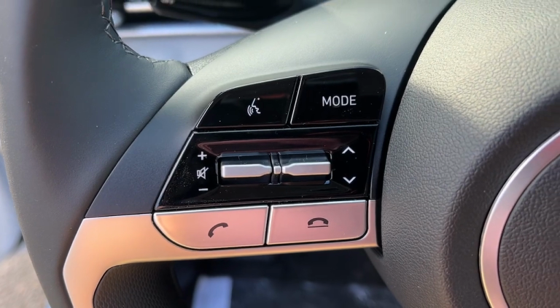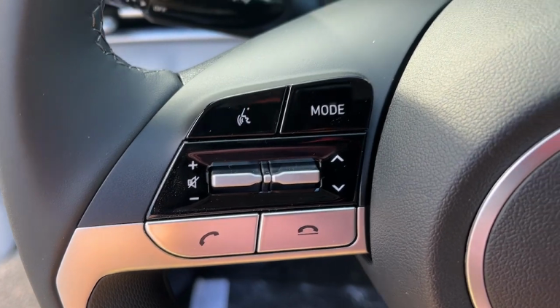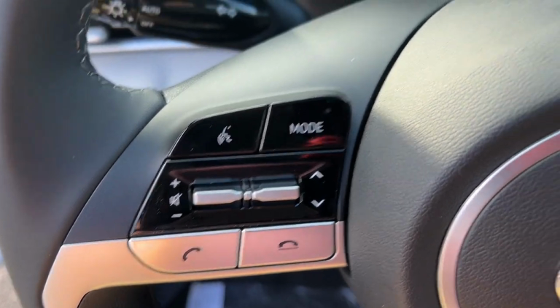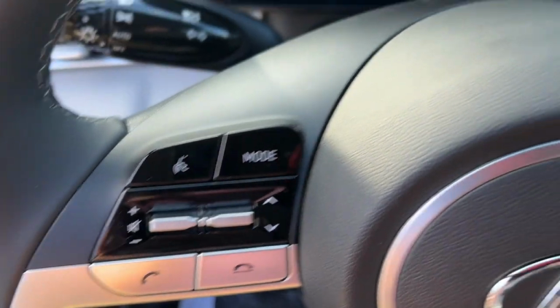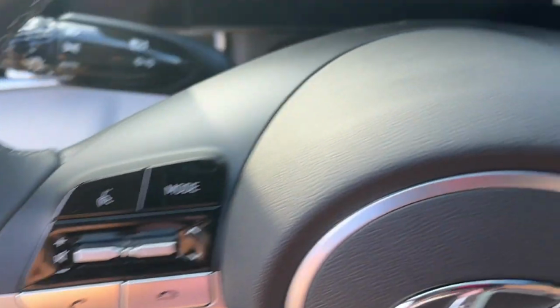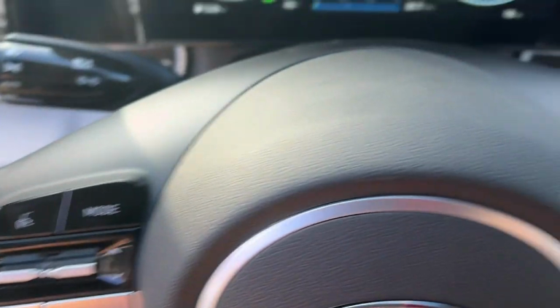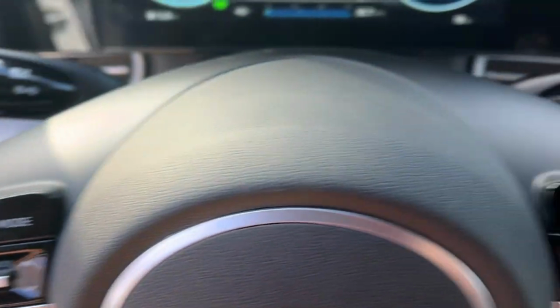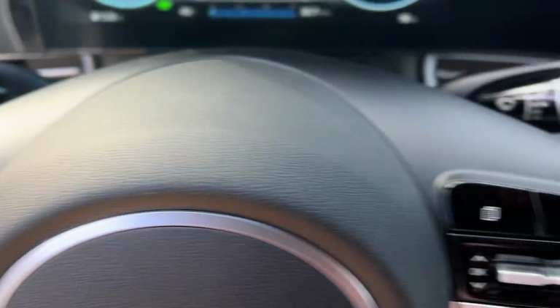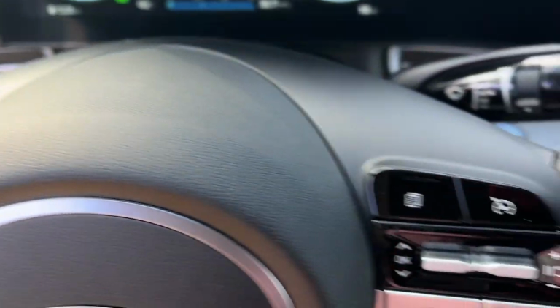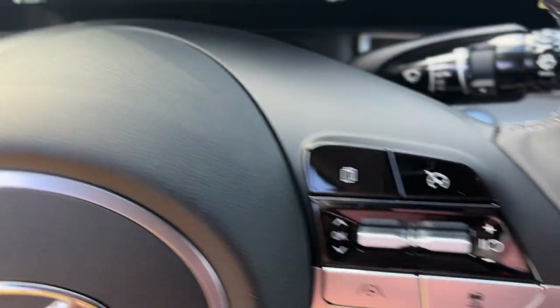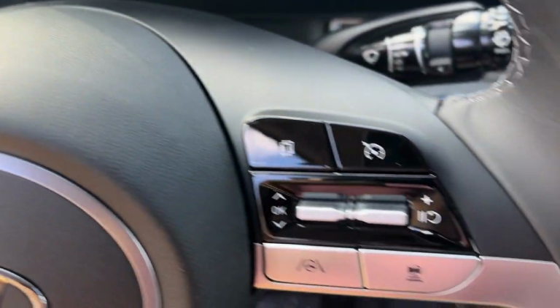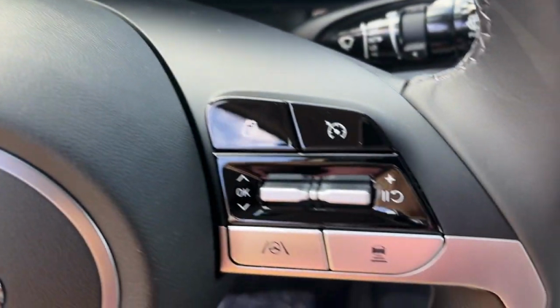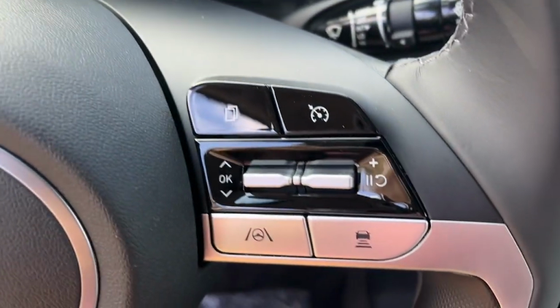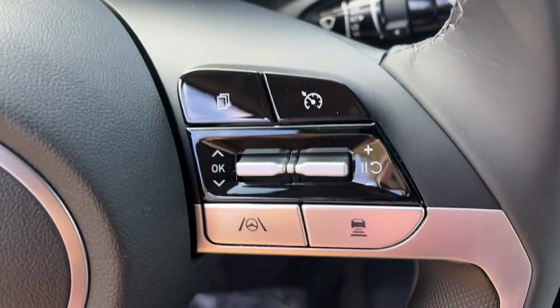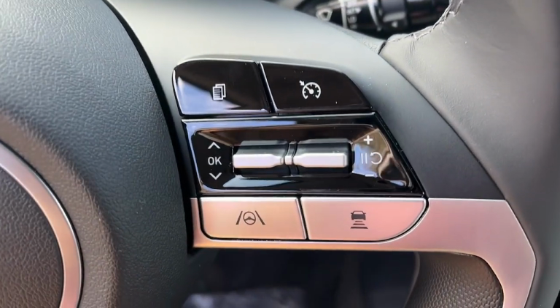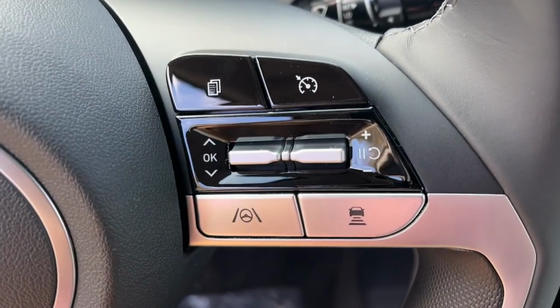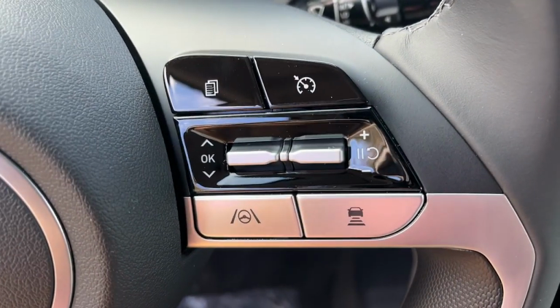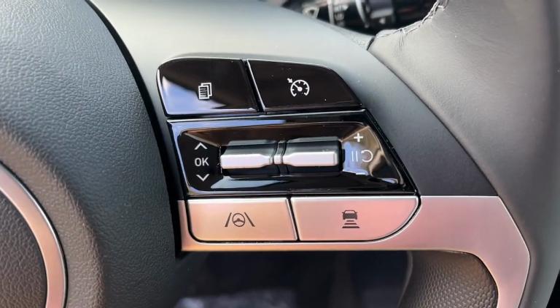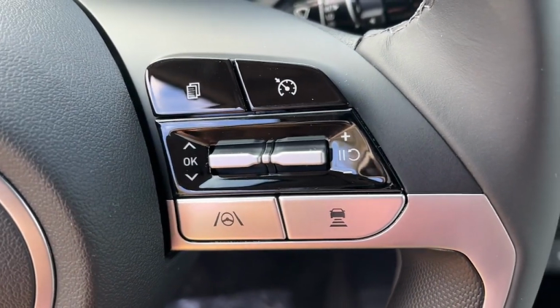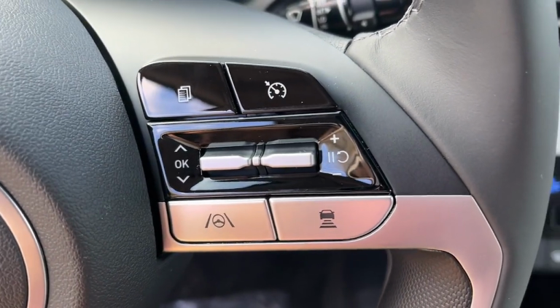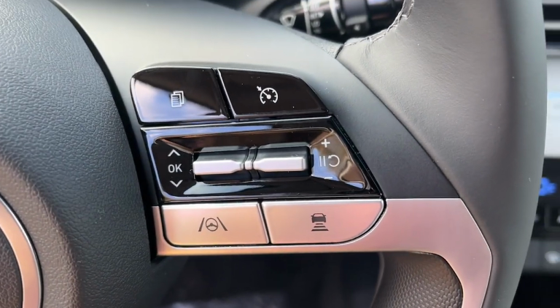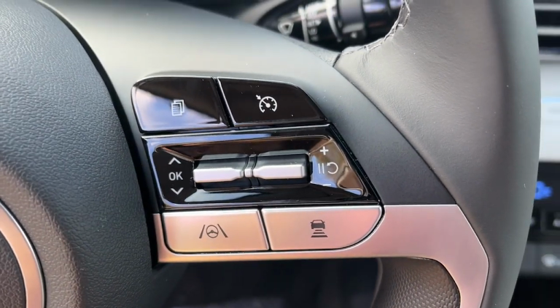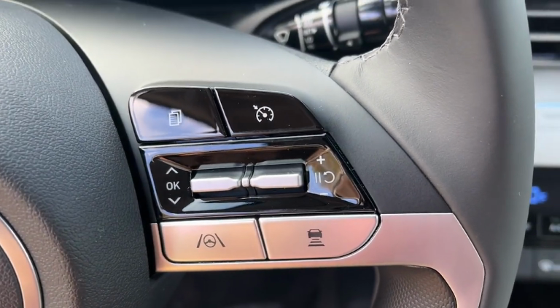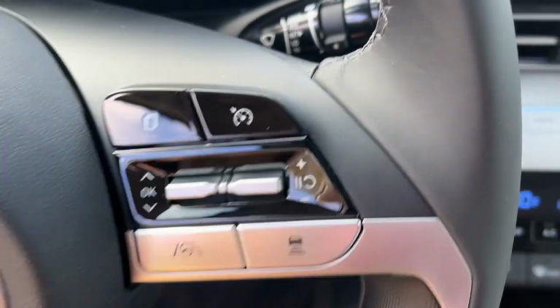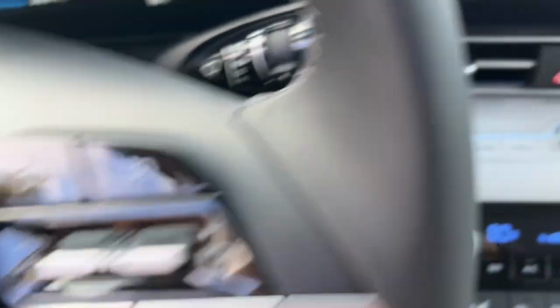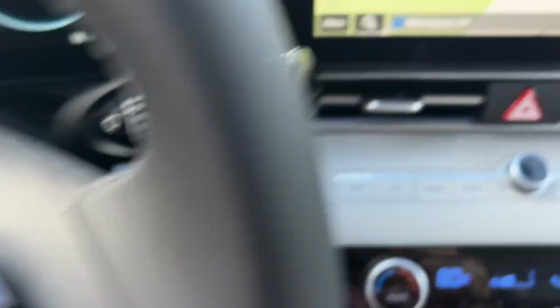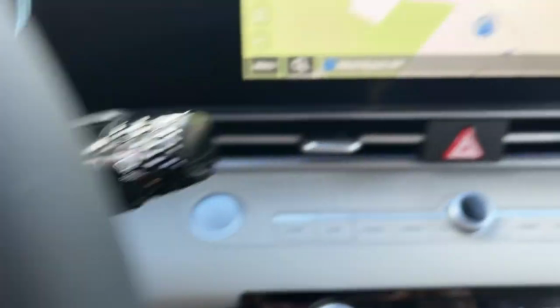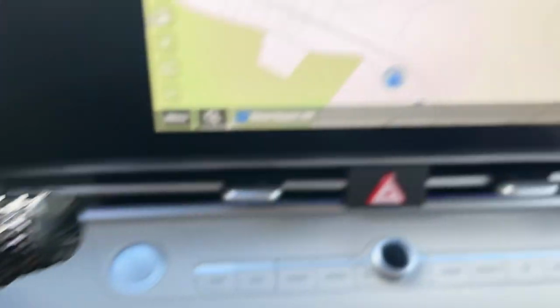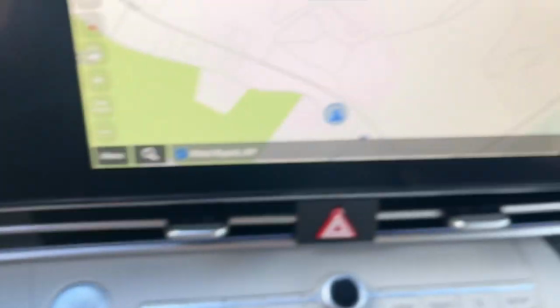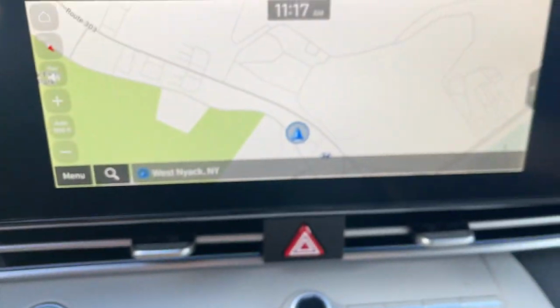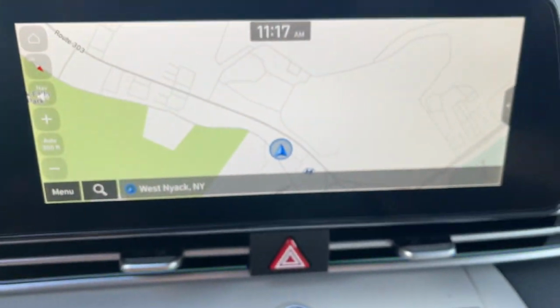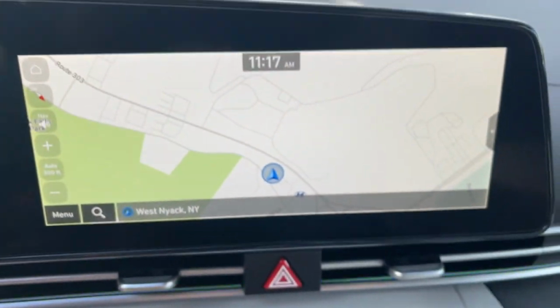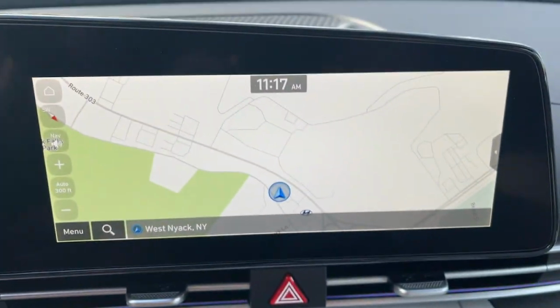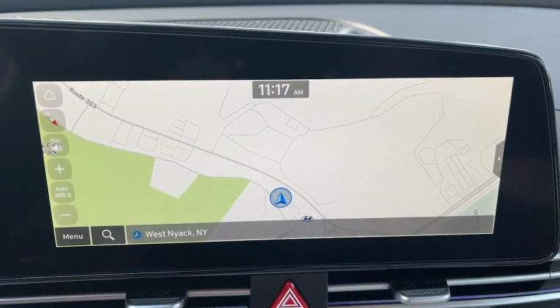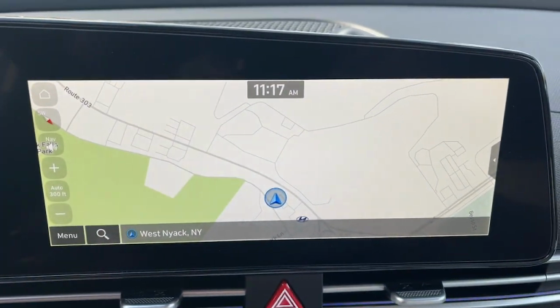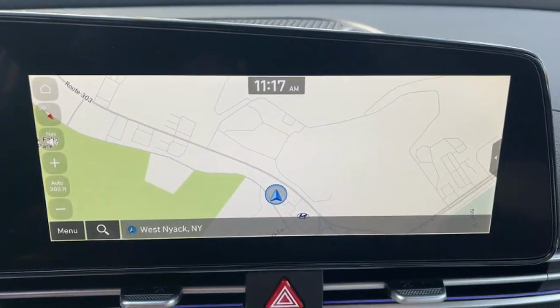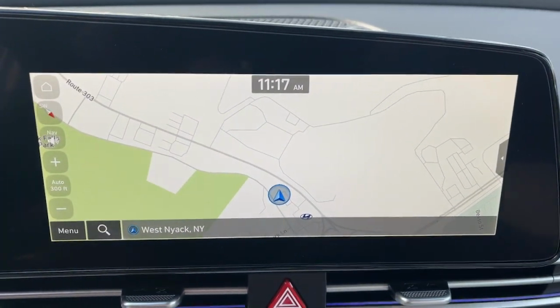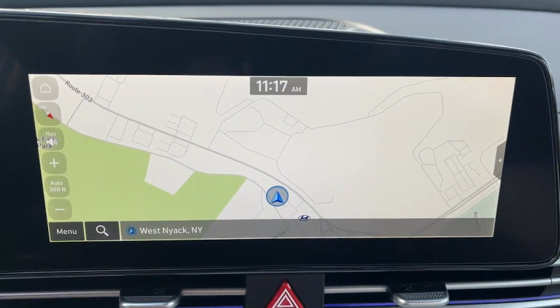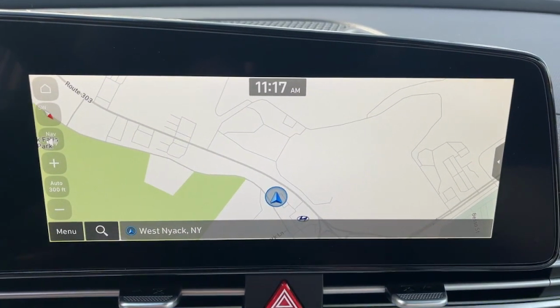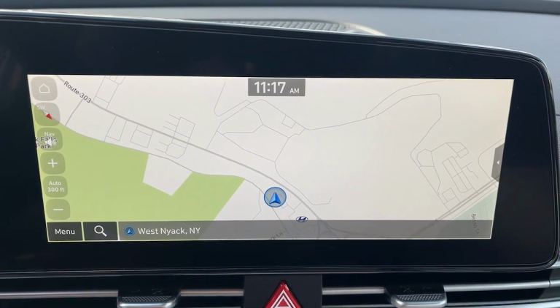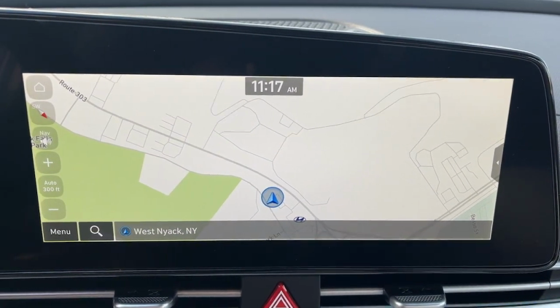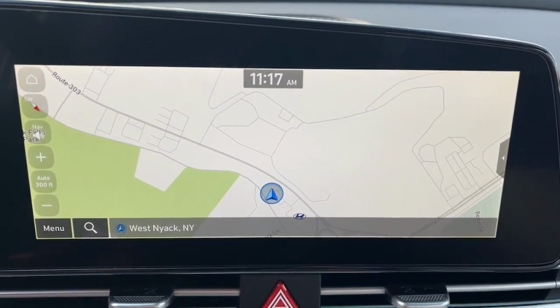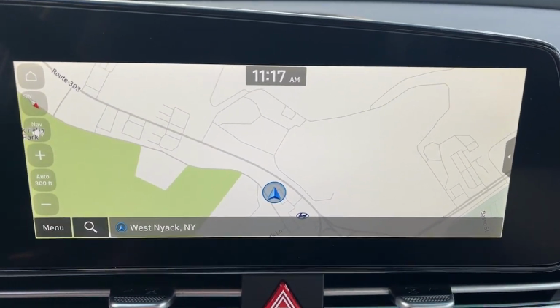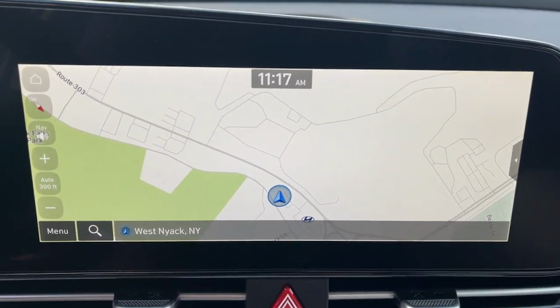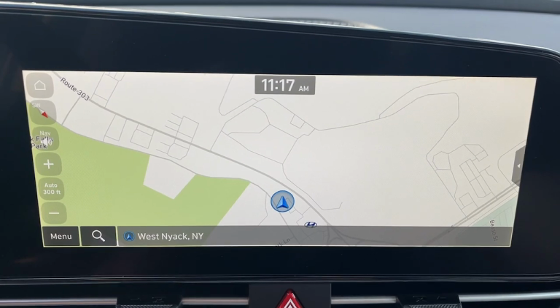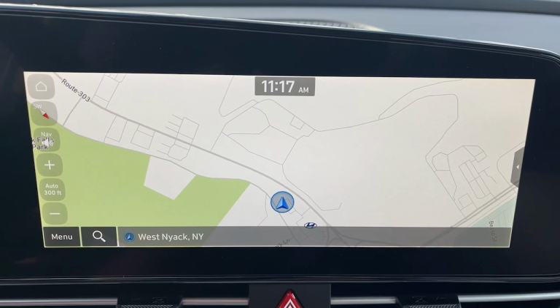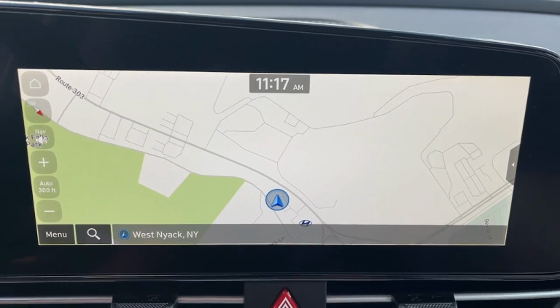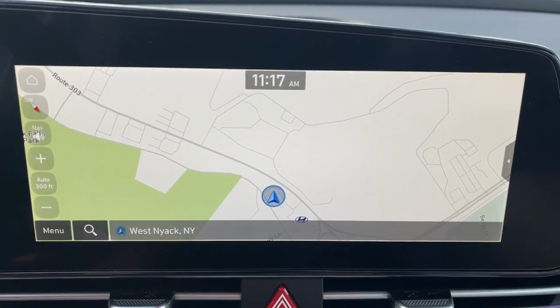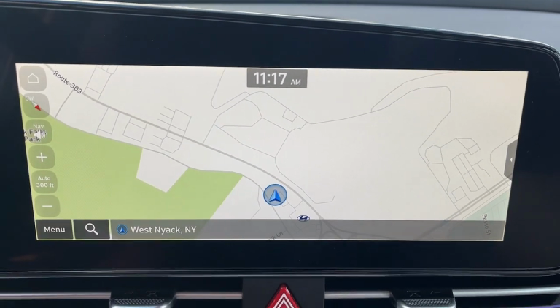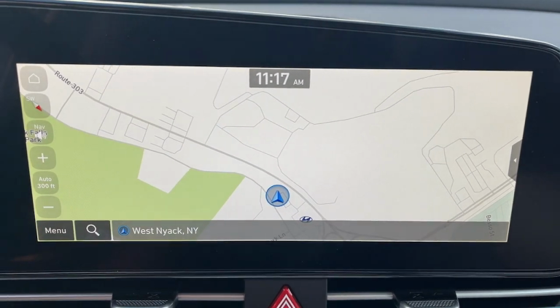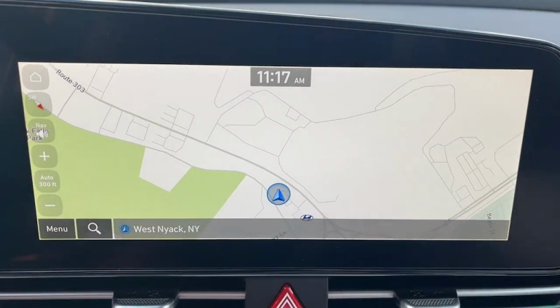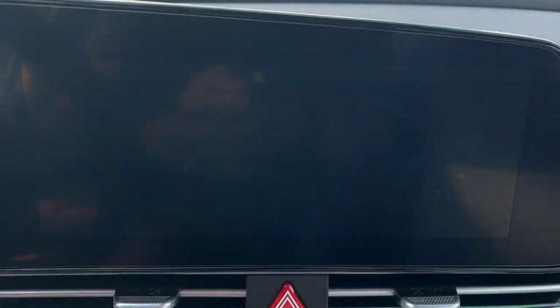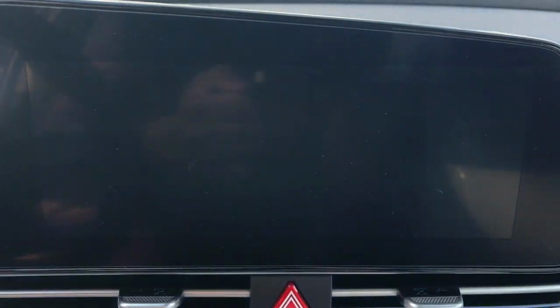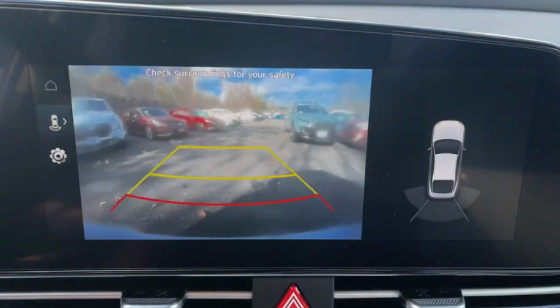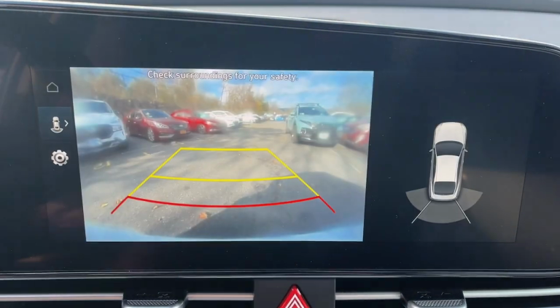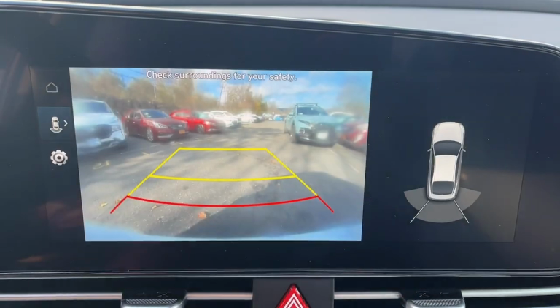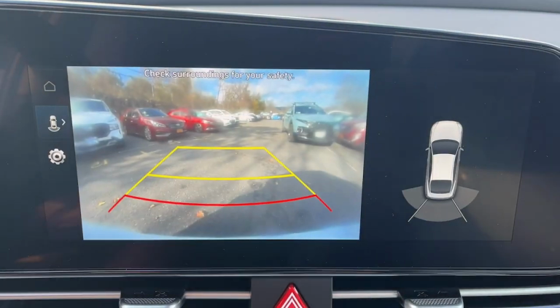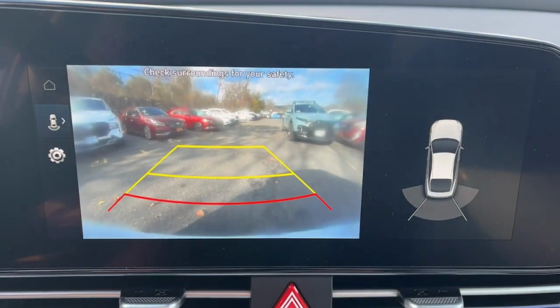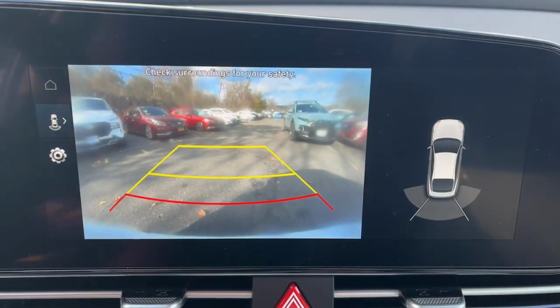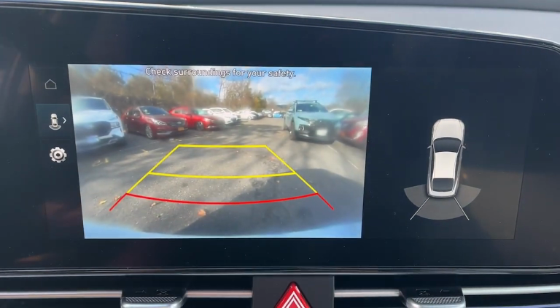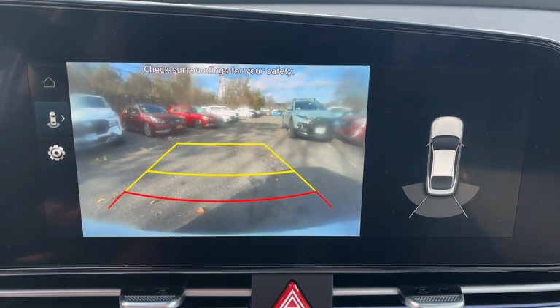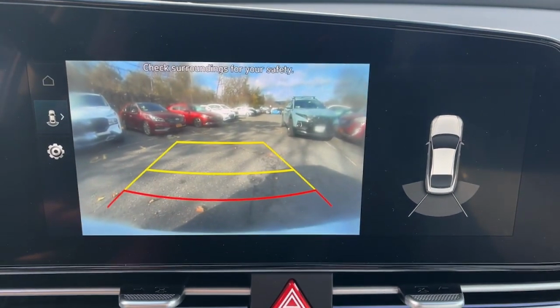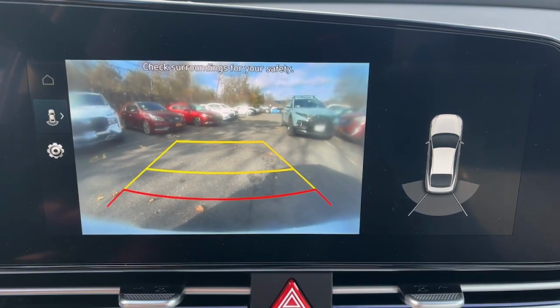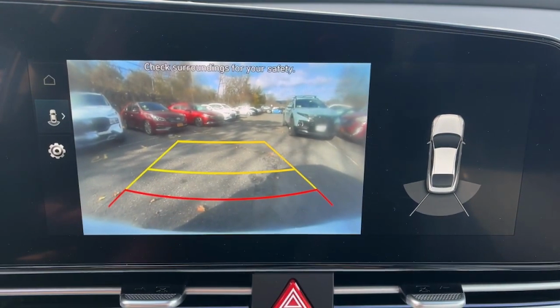Tire pressure monitoring system, aluminum wheels, blind spot monitor, alarm, dual-zone AC.